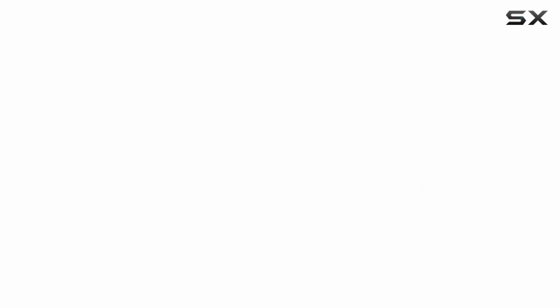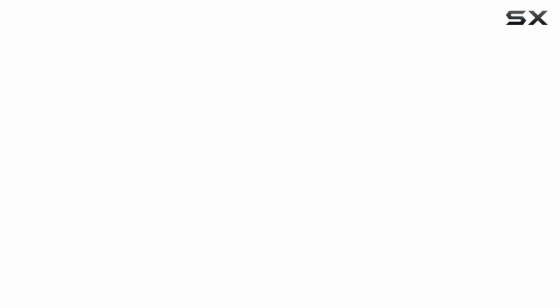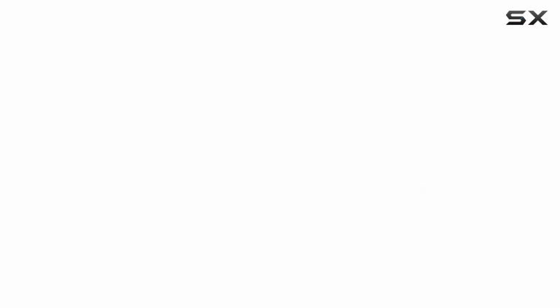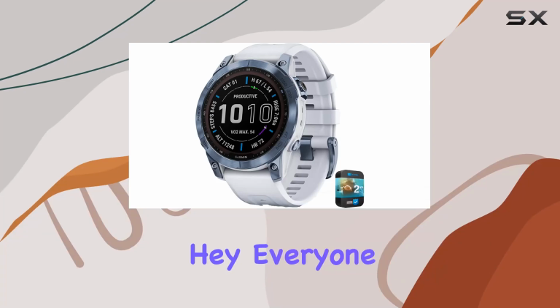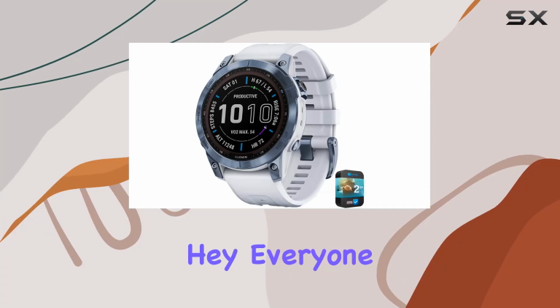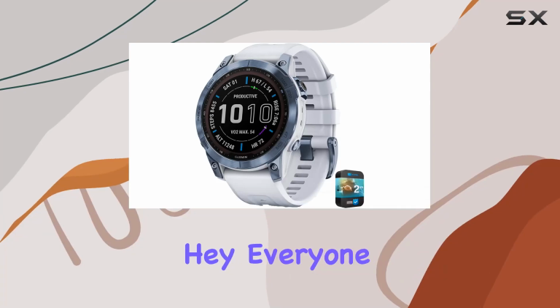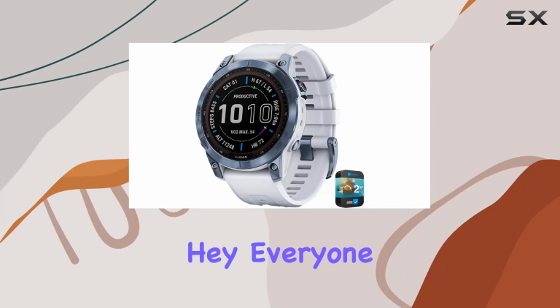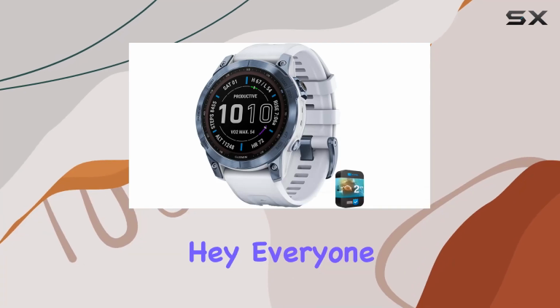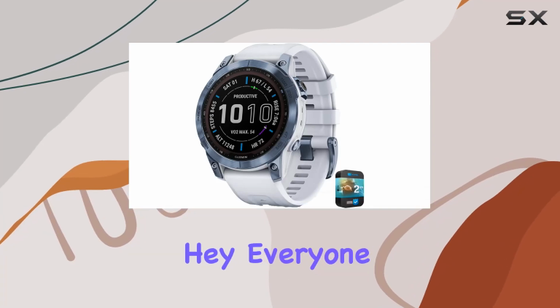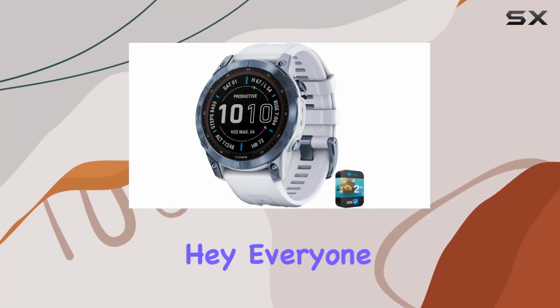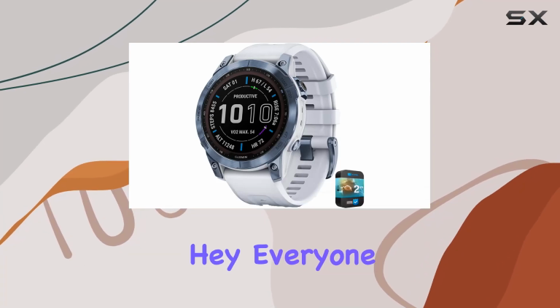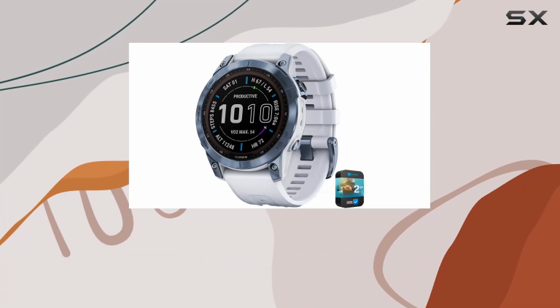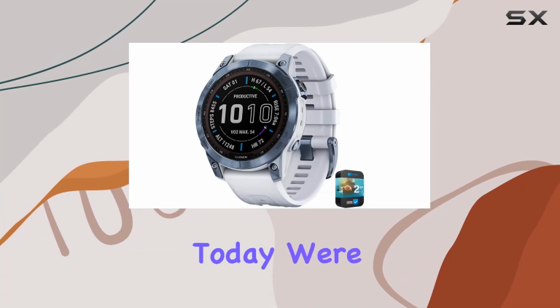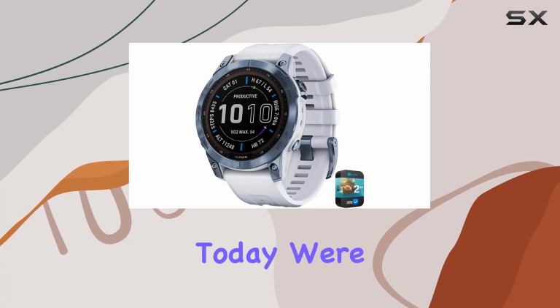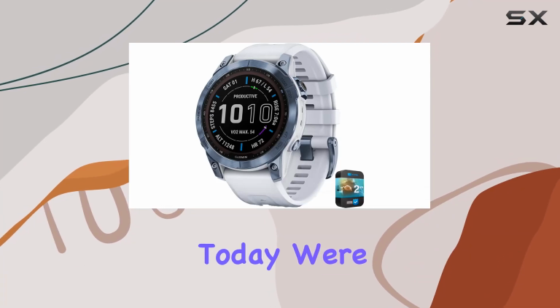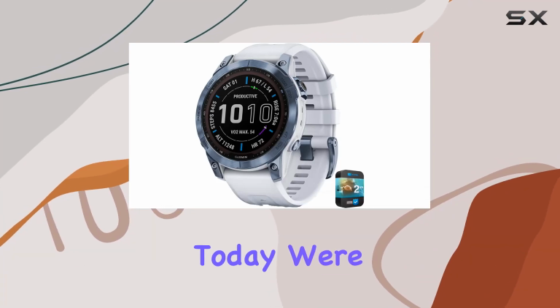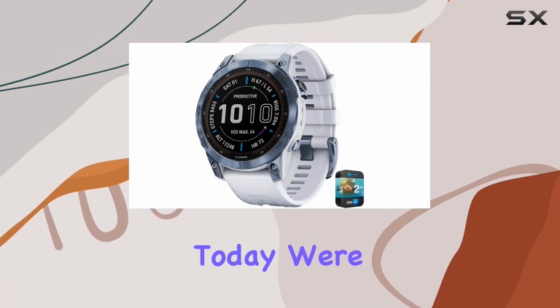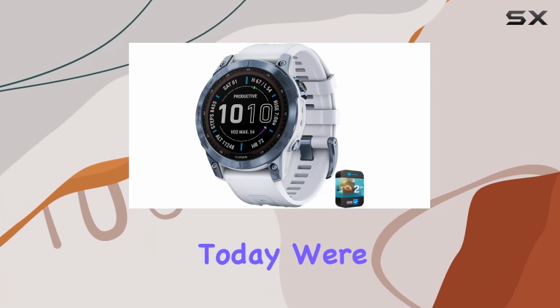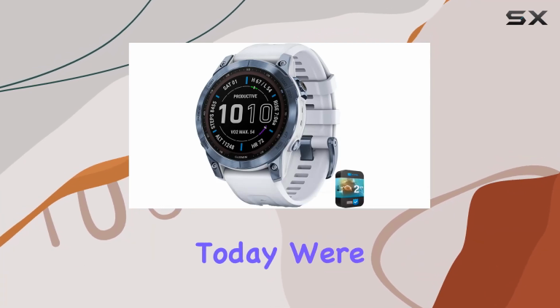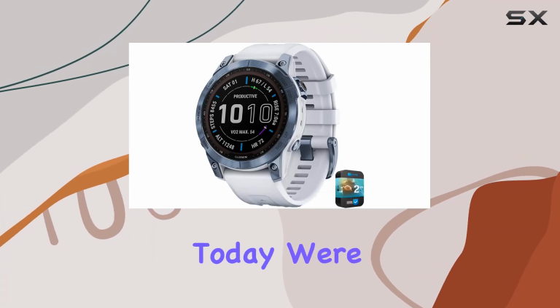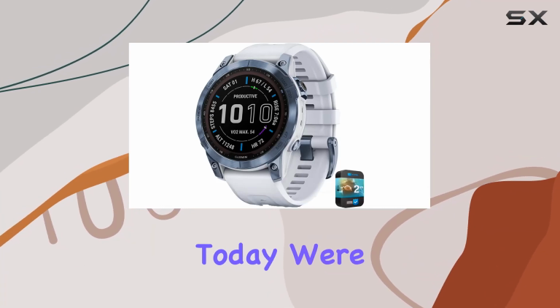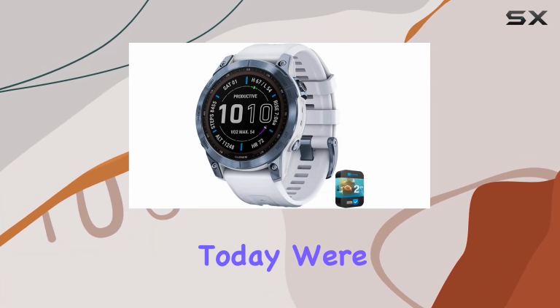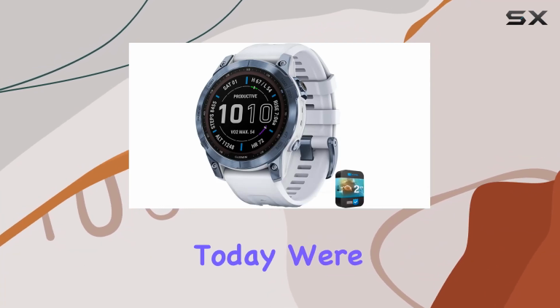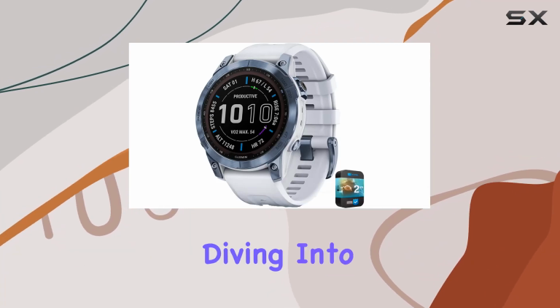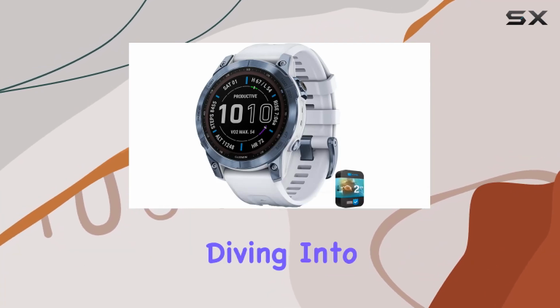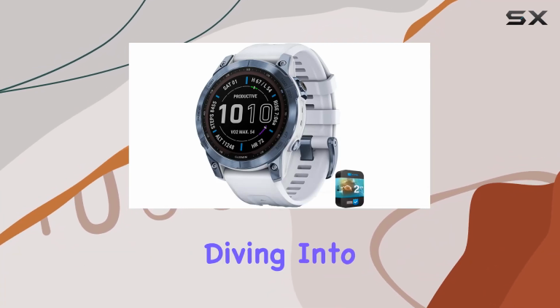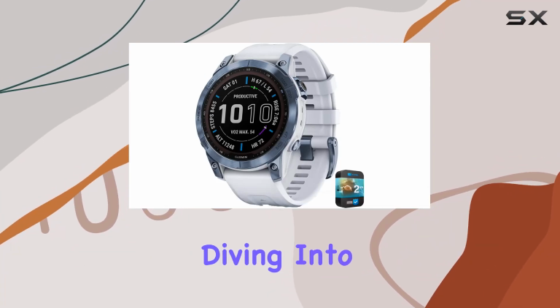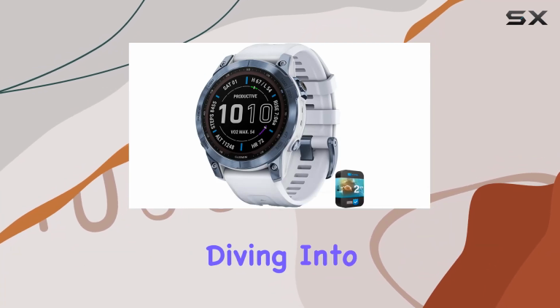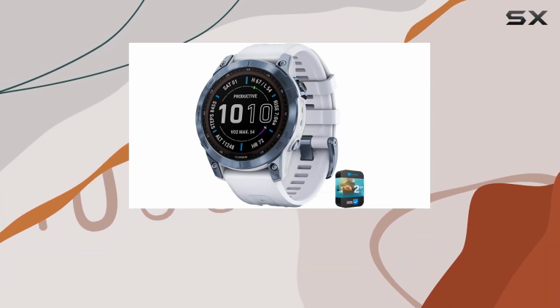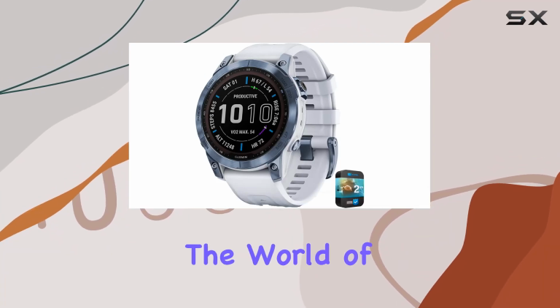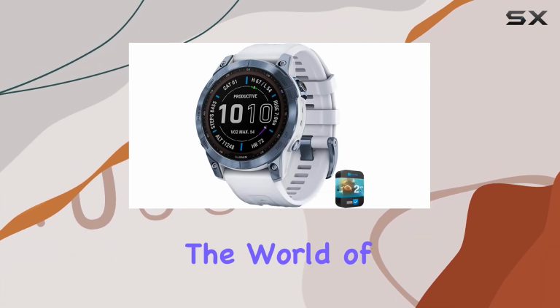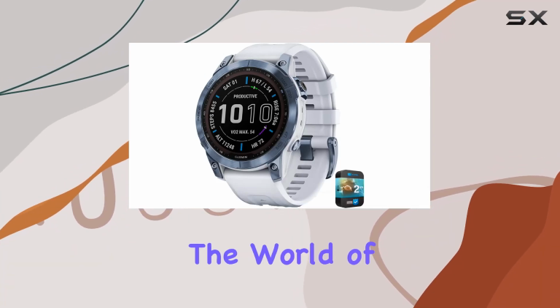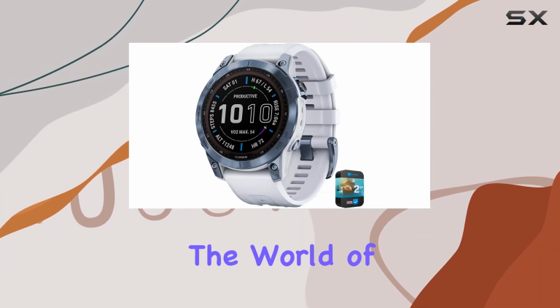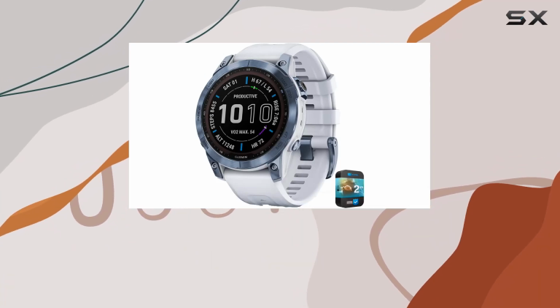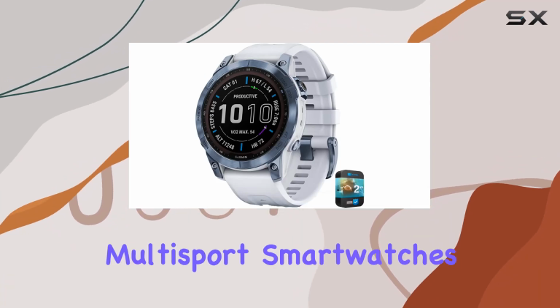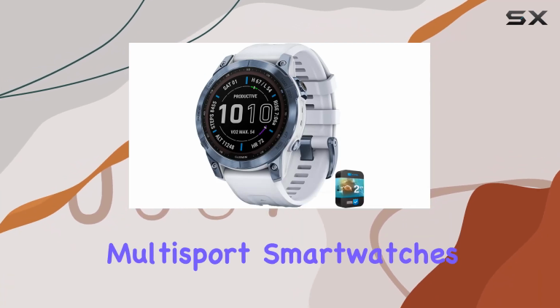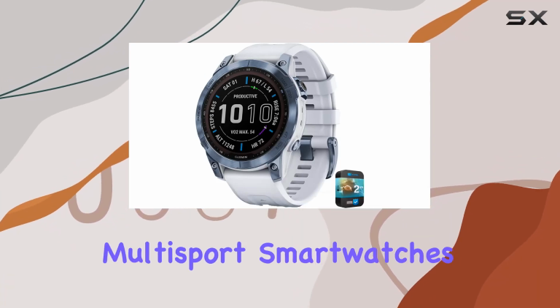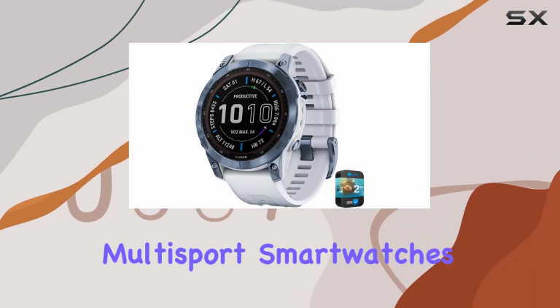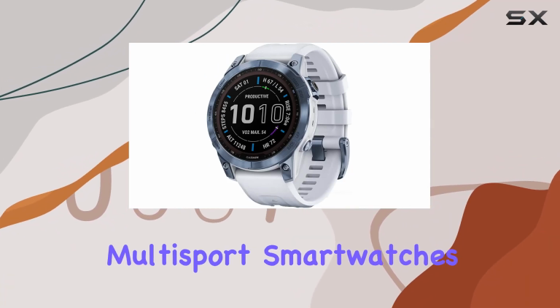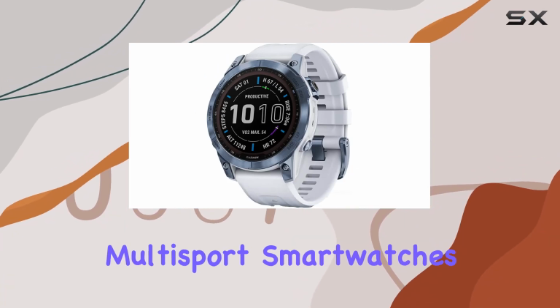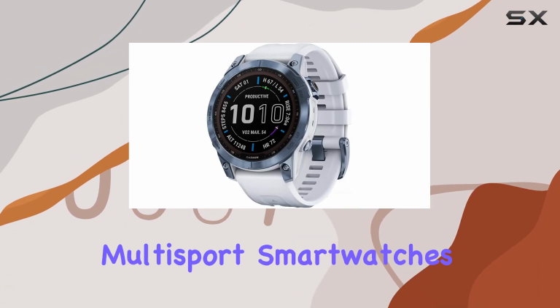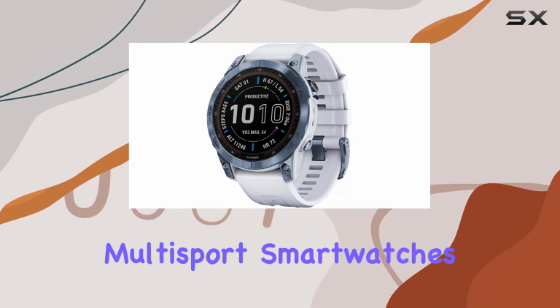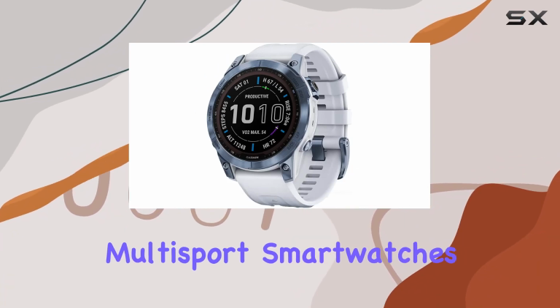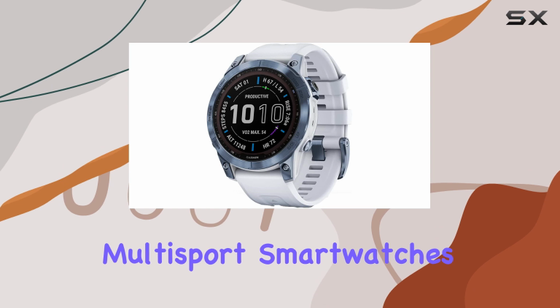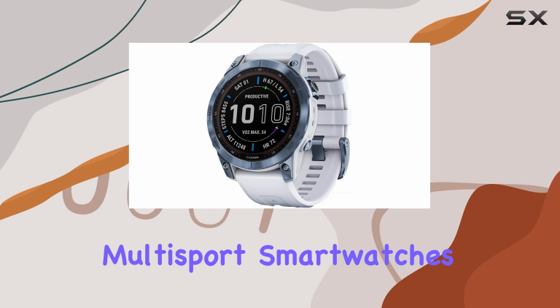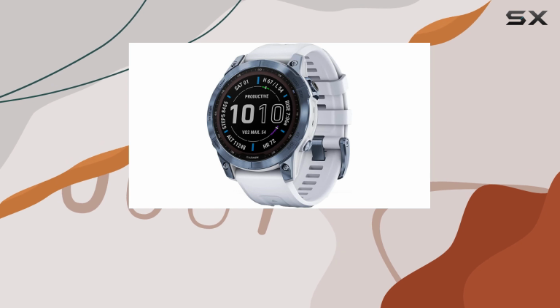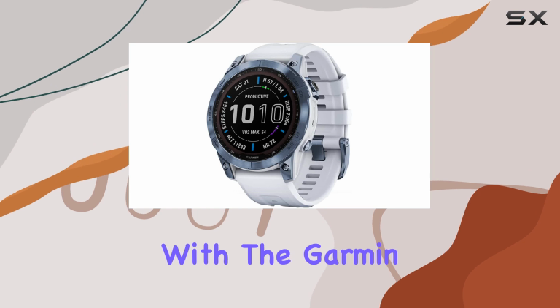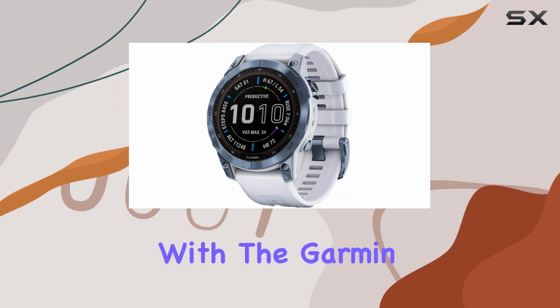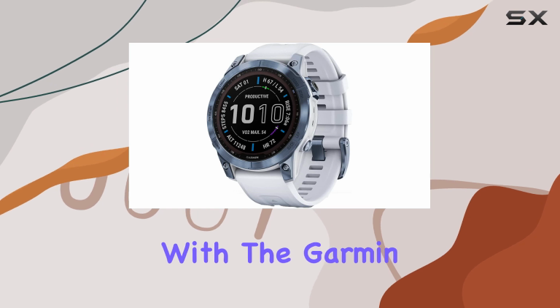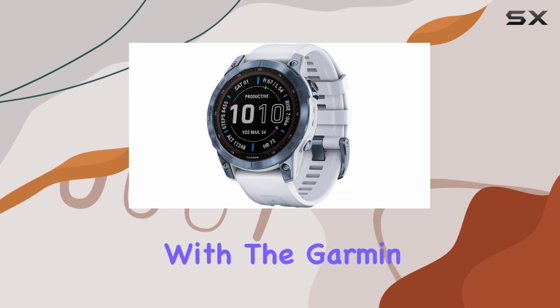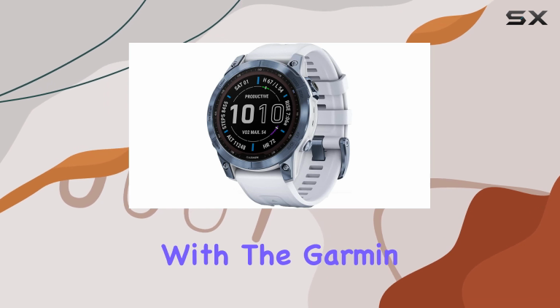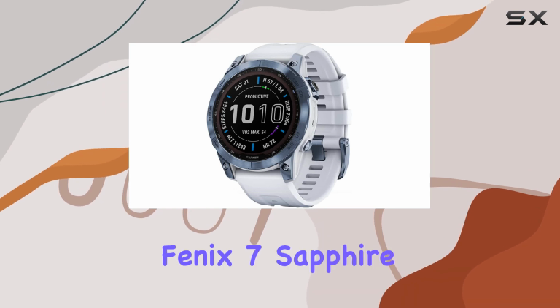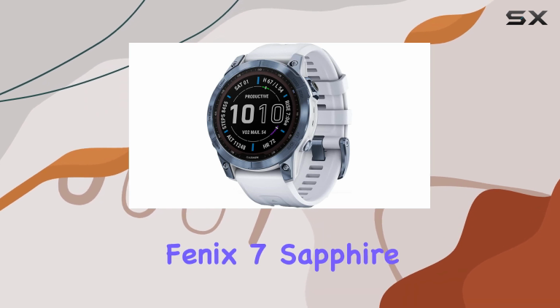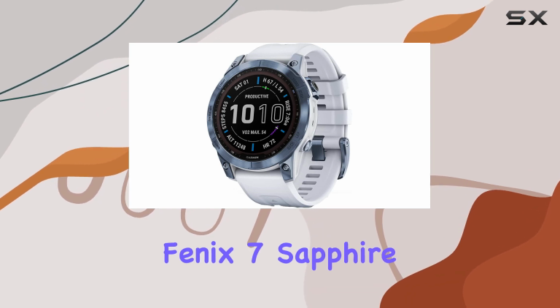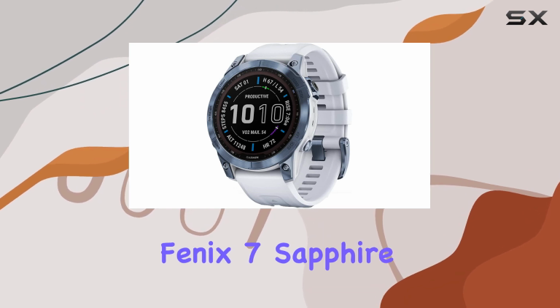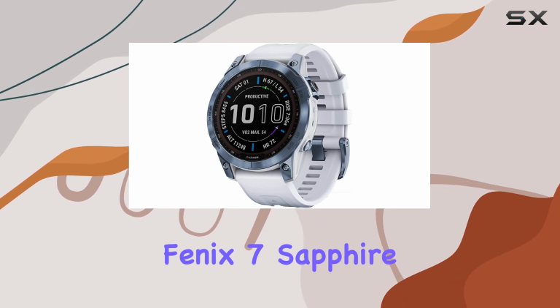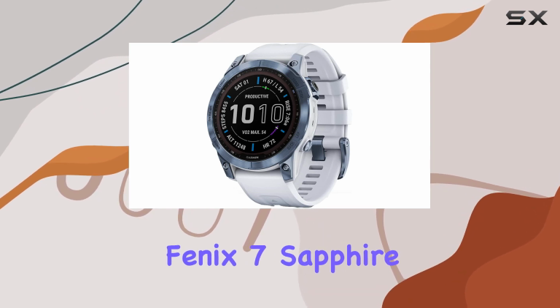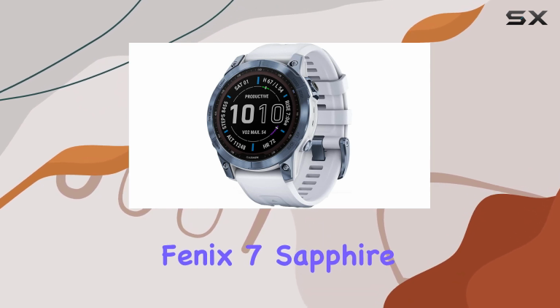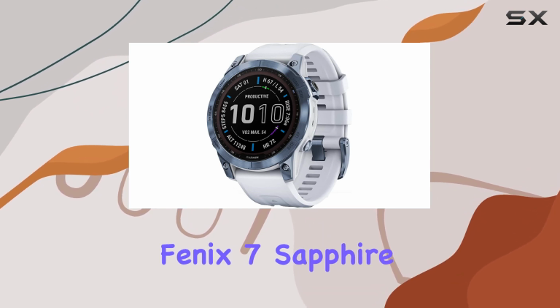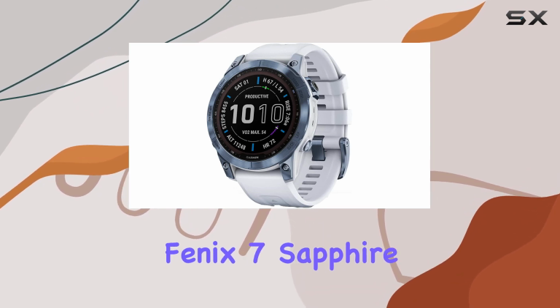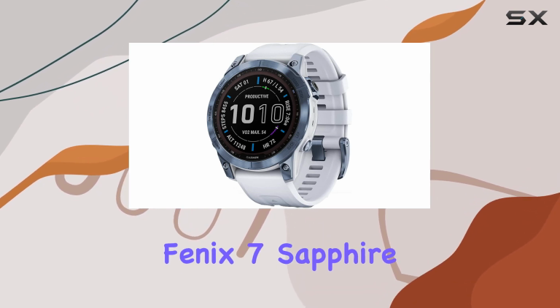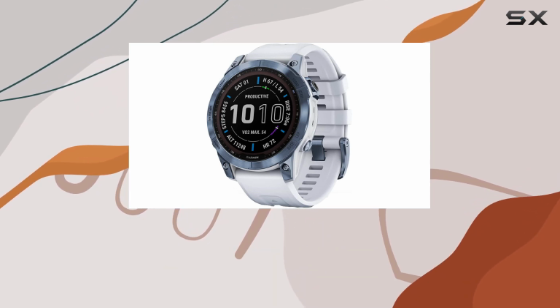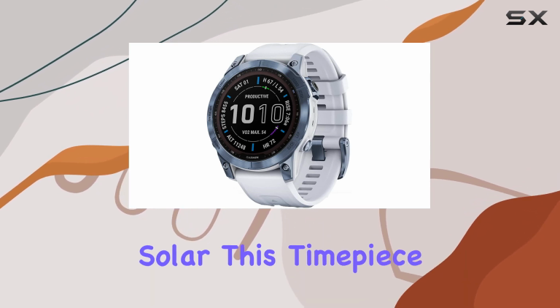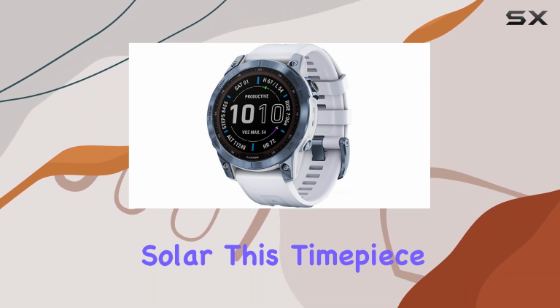Hey everyone! Today, we're diving into the world of multi-sport smartwatches with the Garmin Fenix 7 Sapphire Solar.